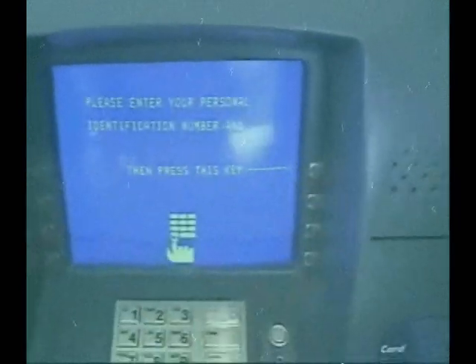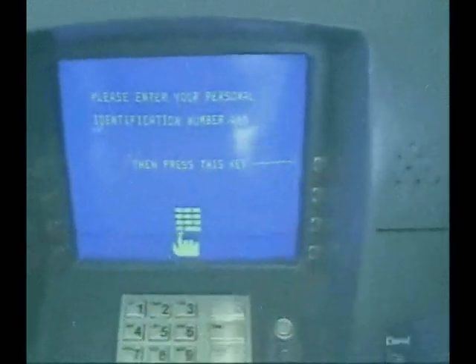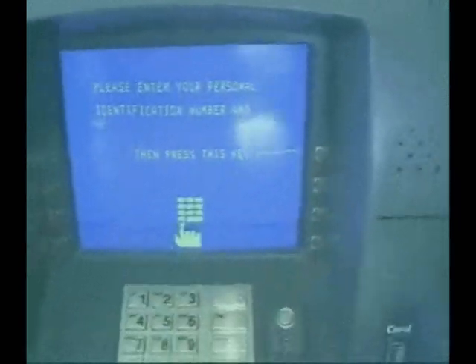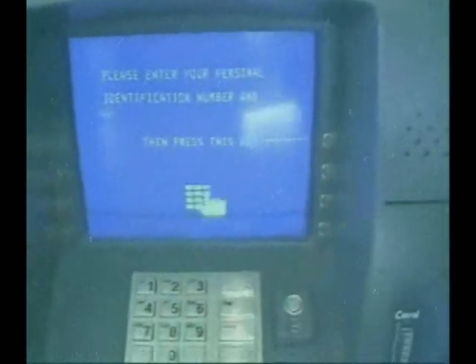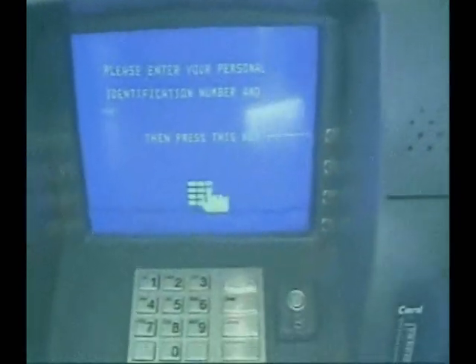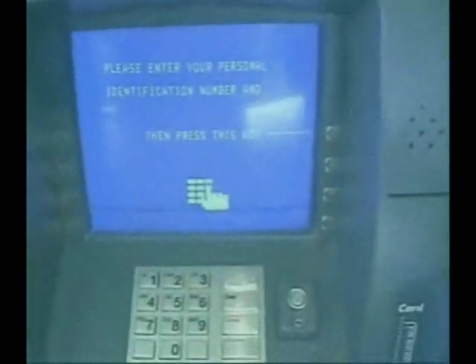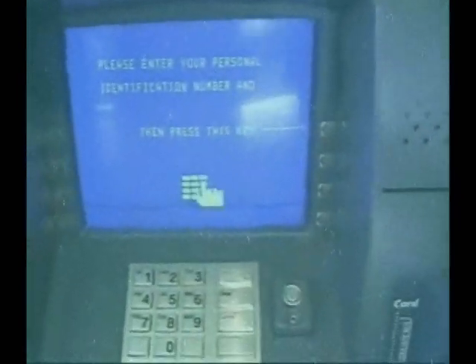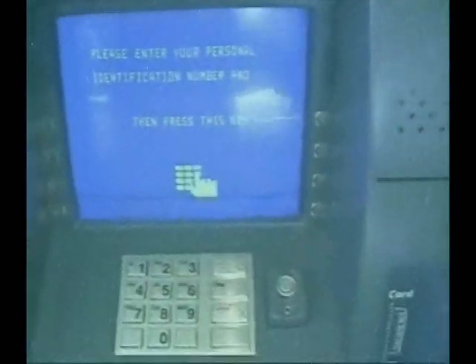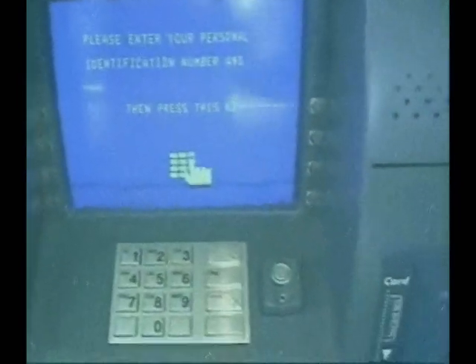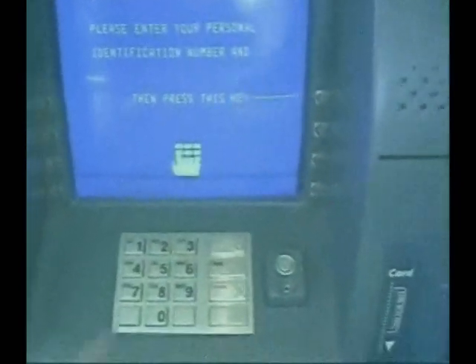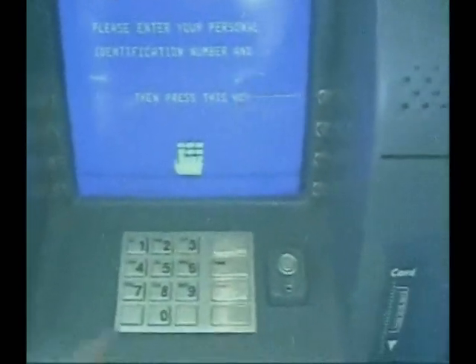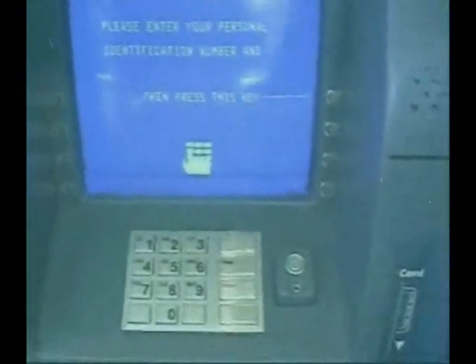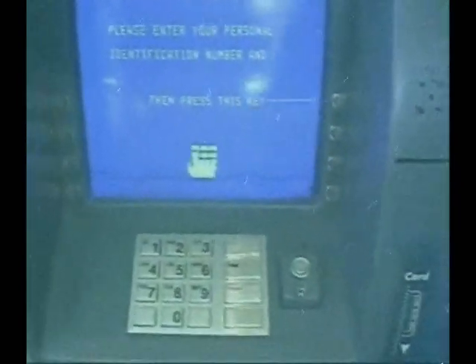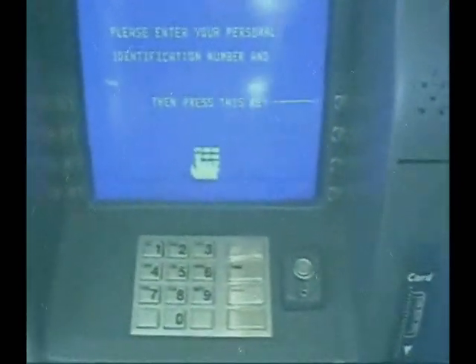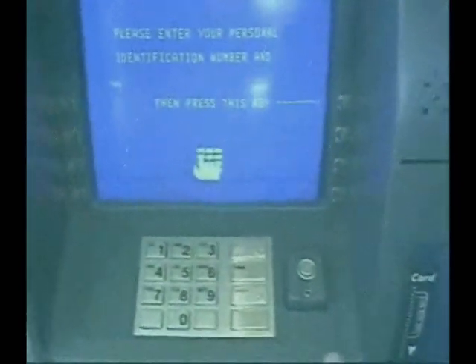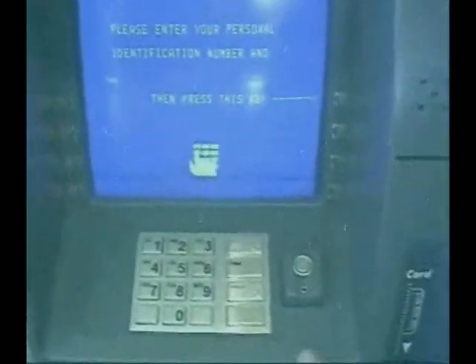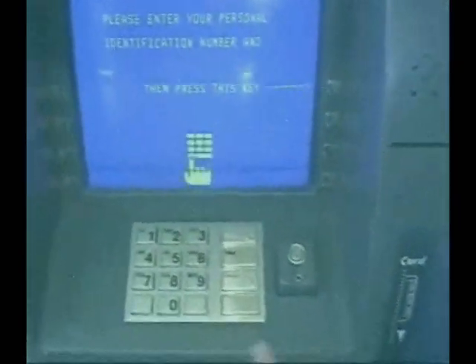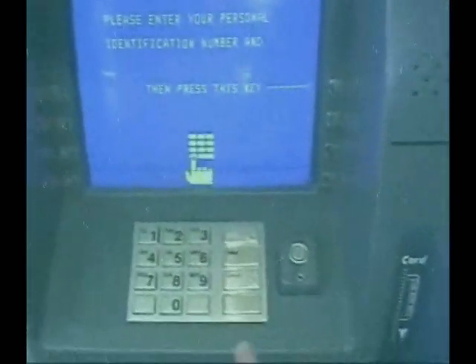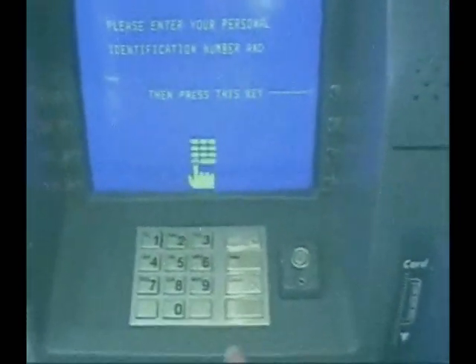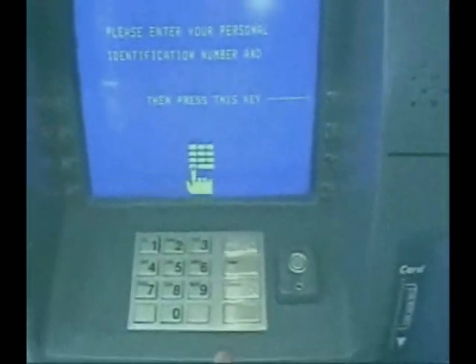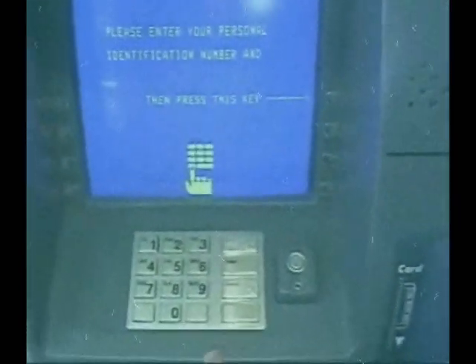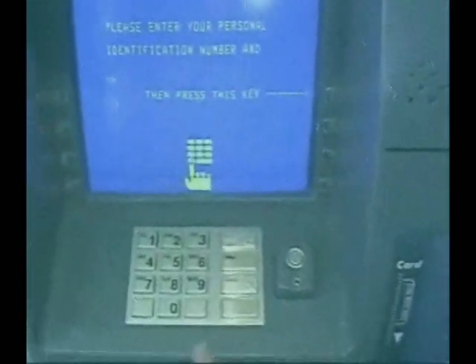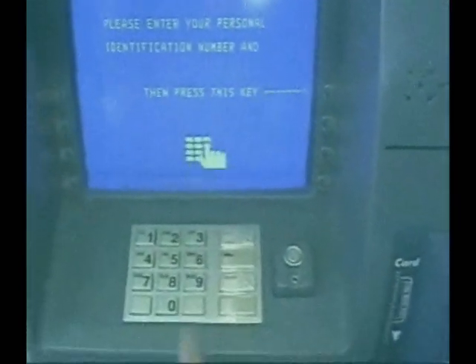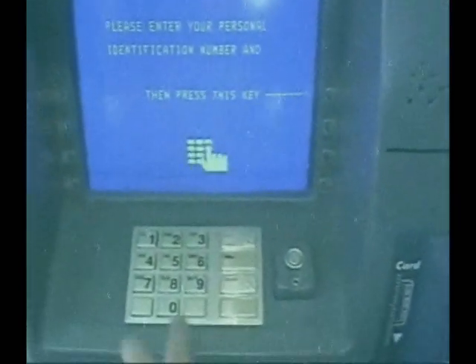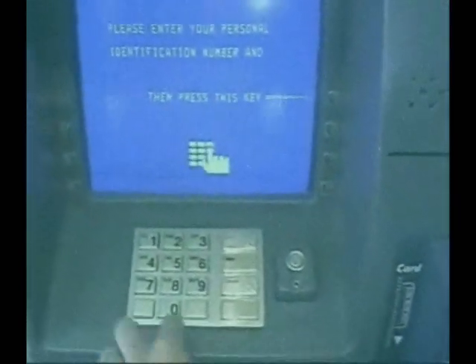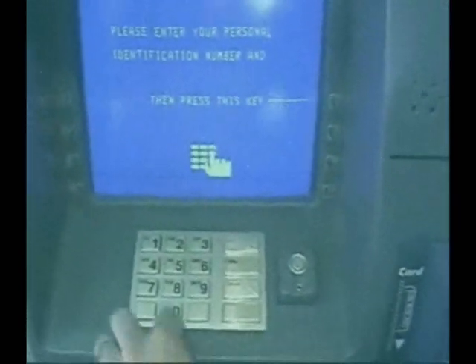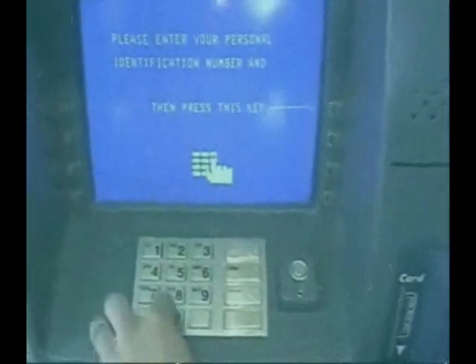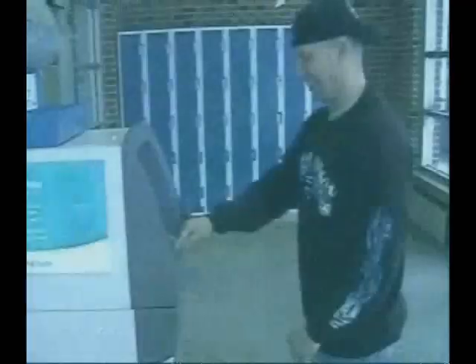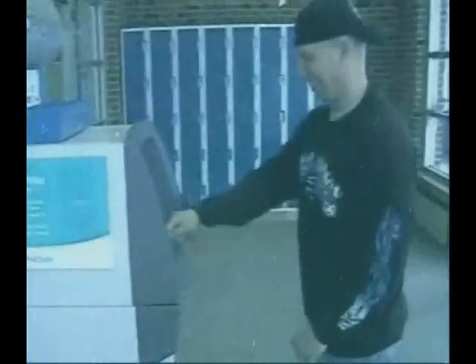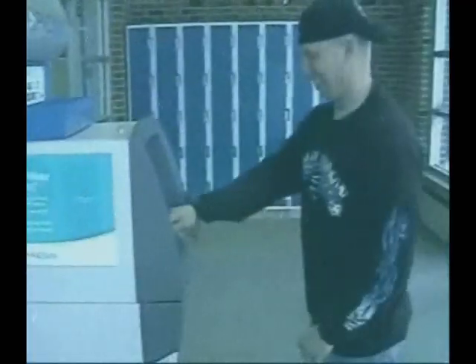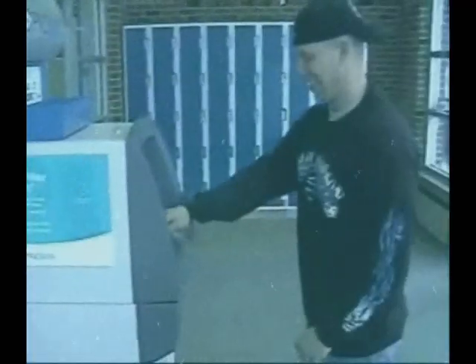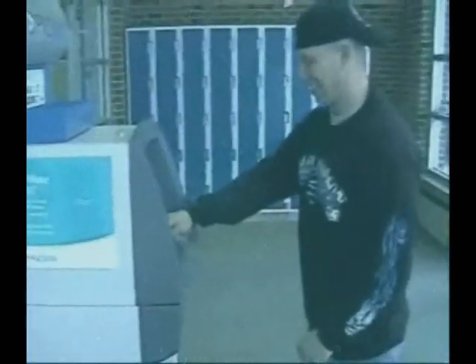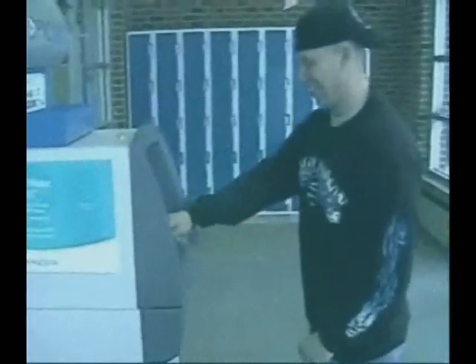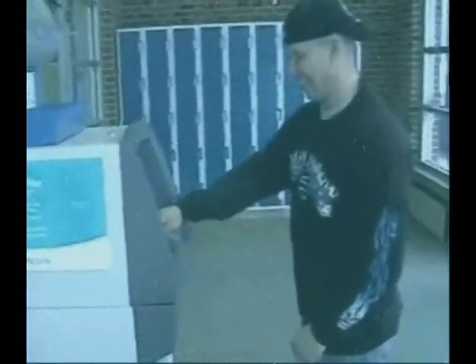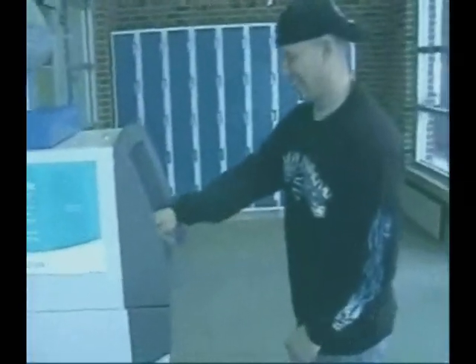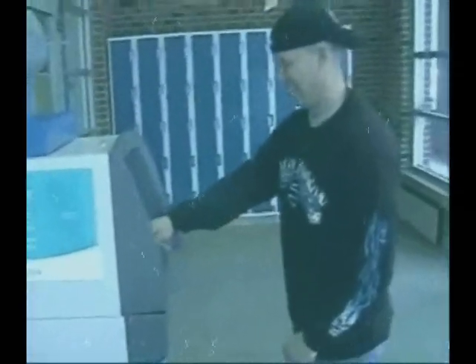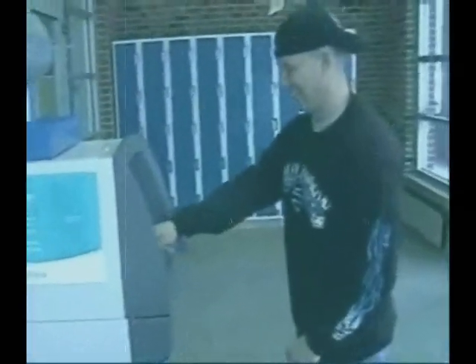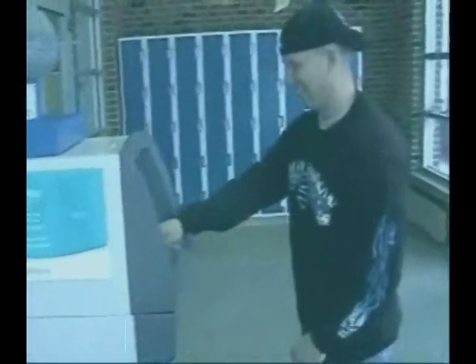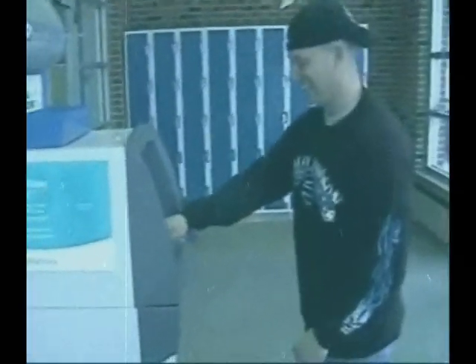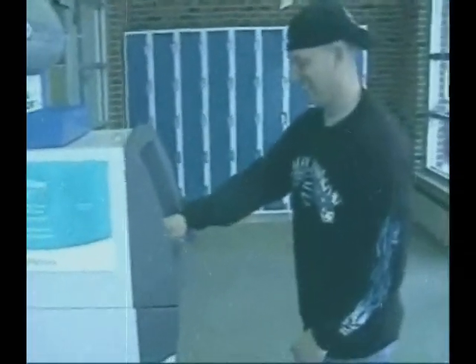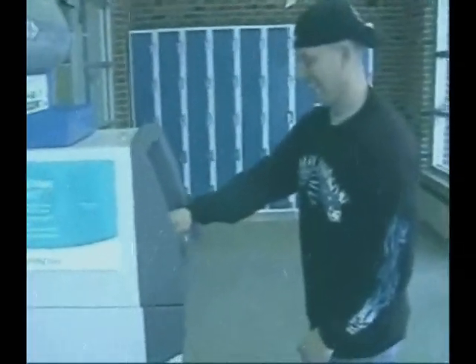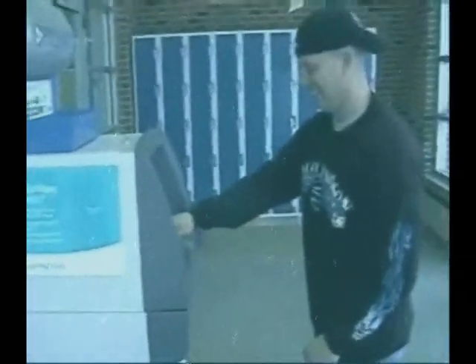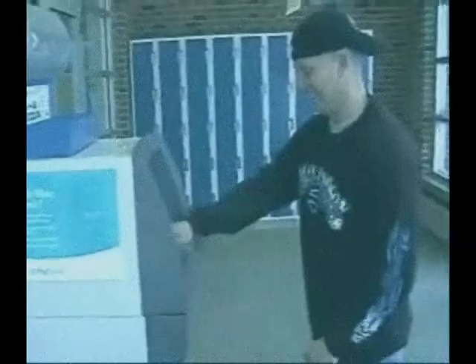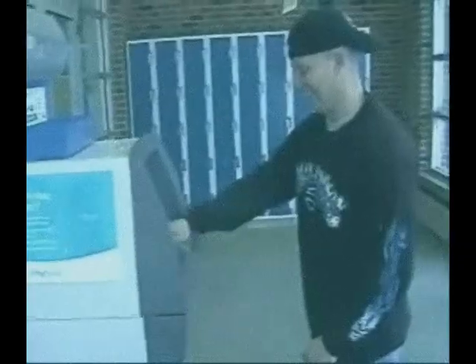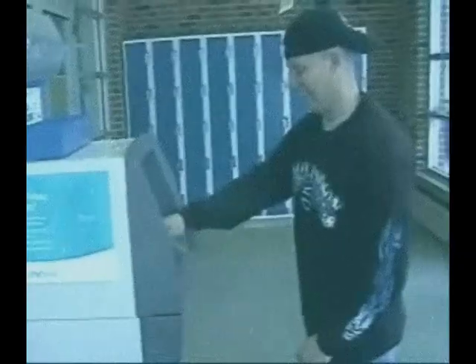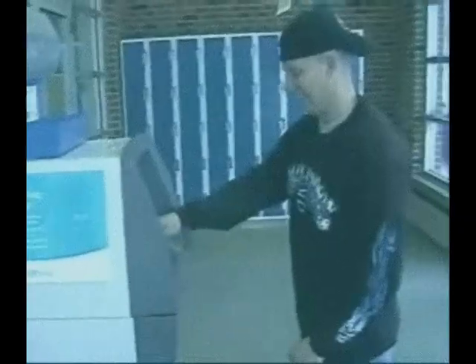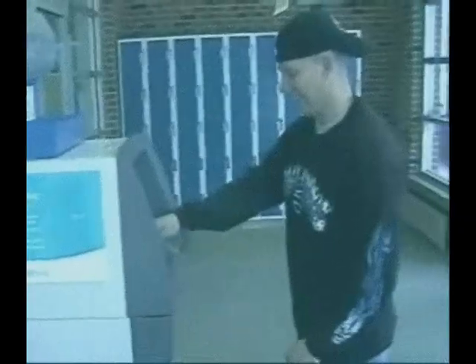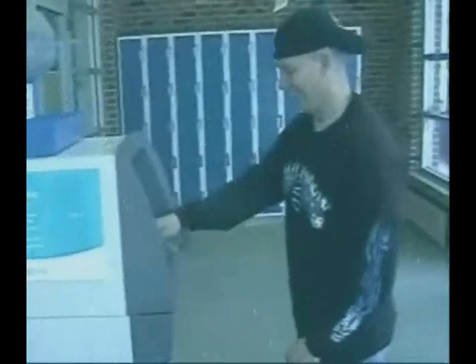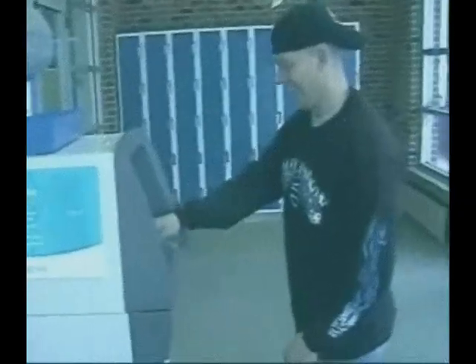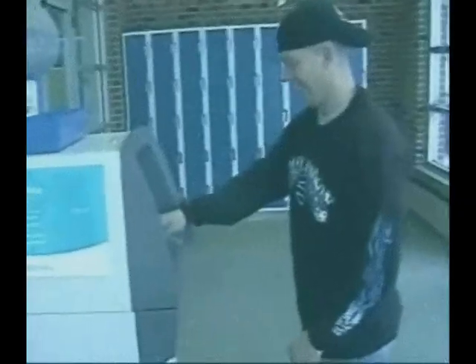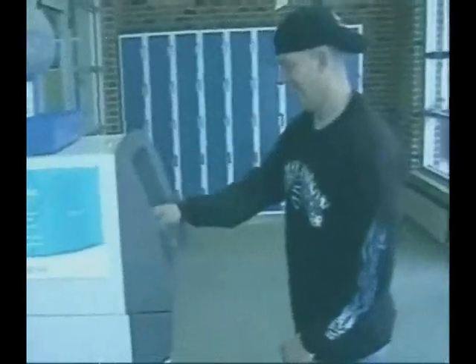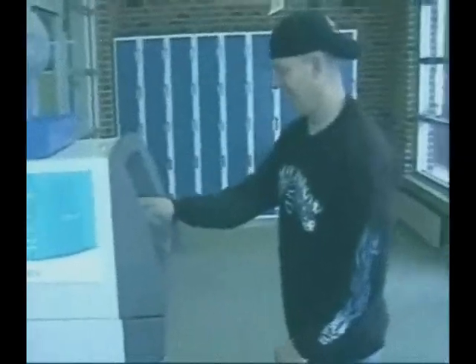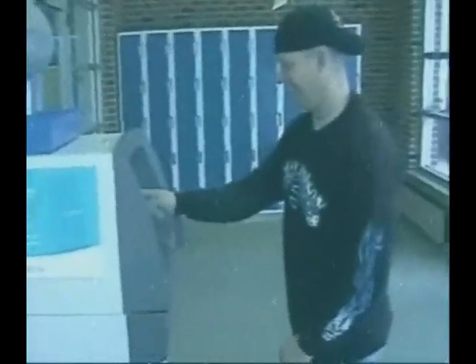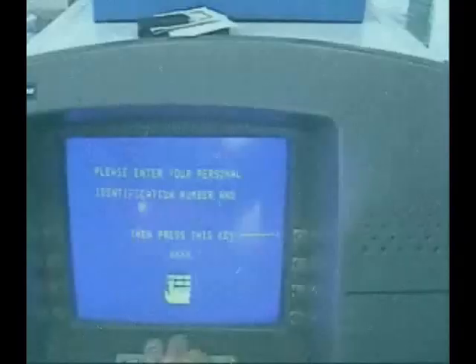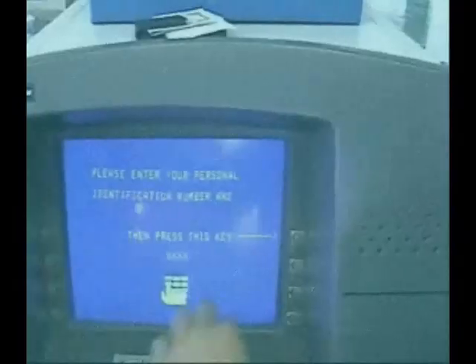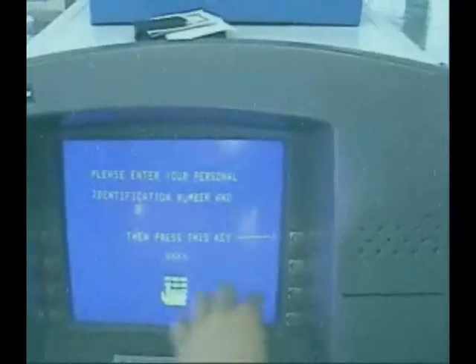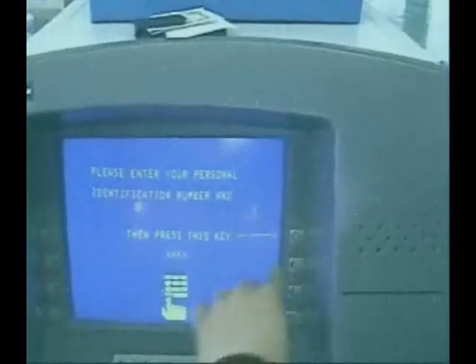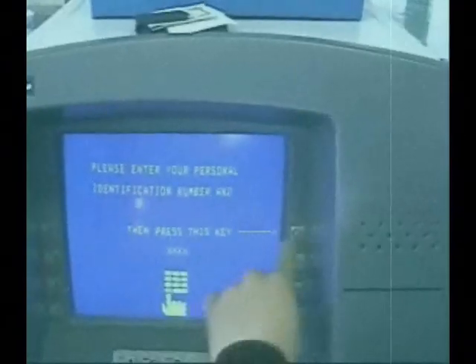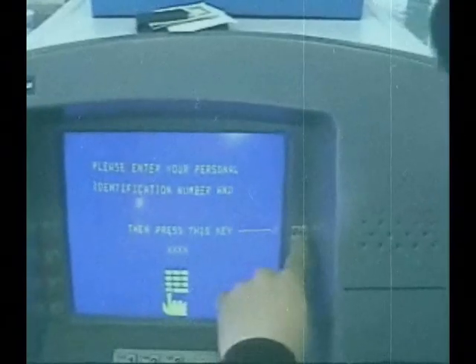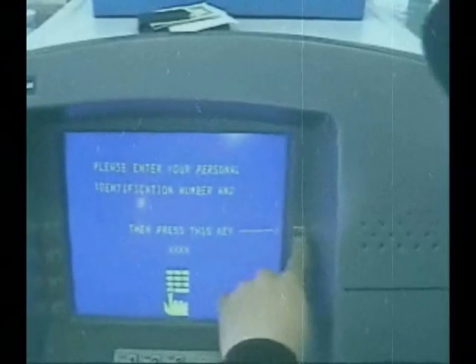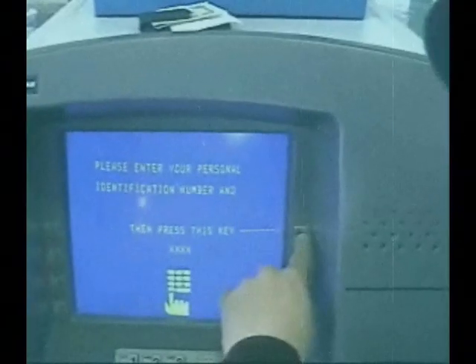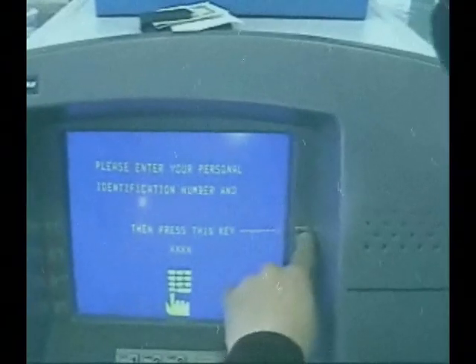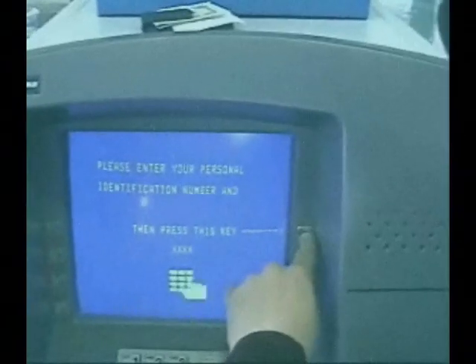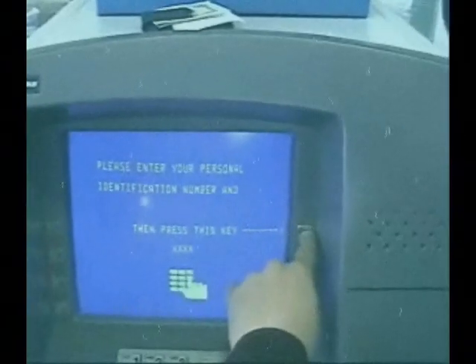Enter your PIN number using the number keypad. Whoops, no peeking! Now press Enter.